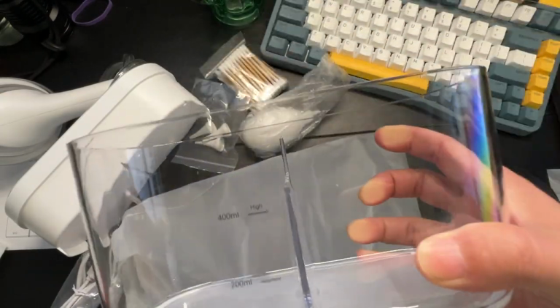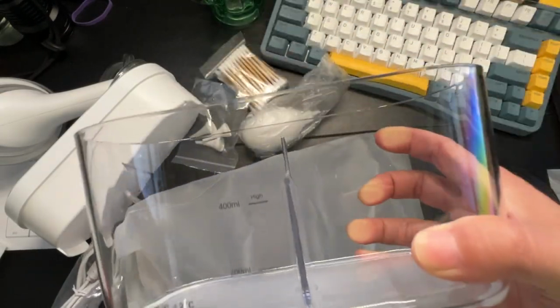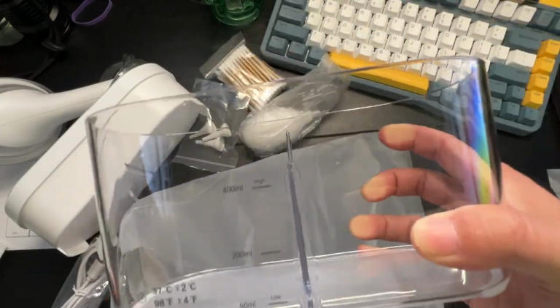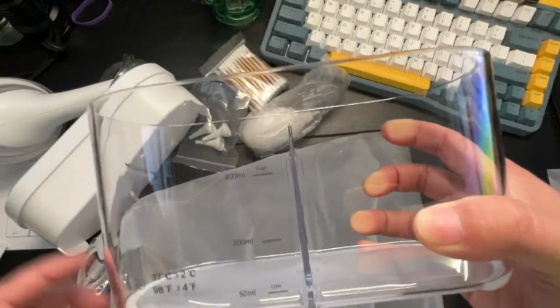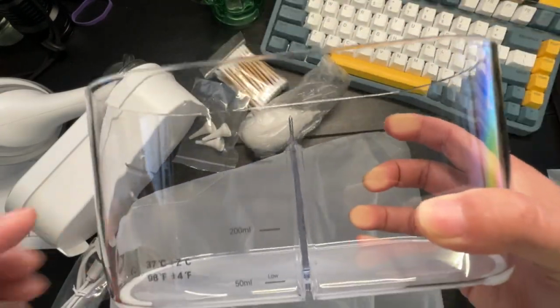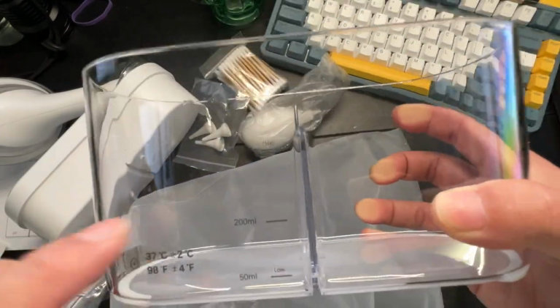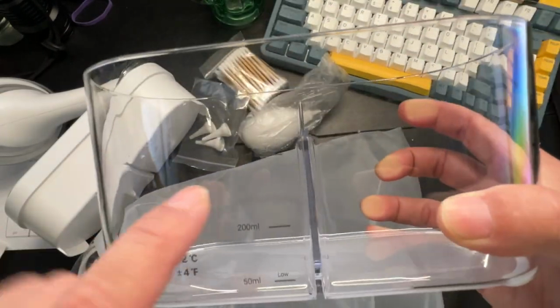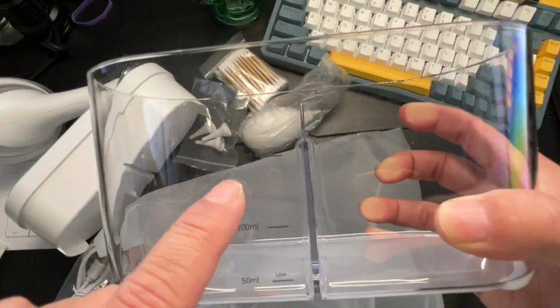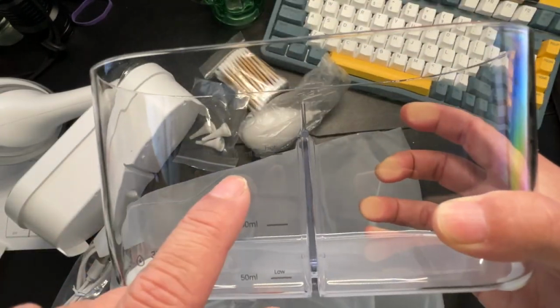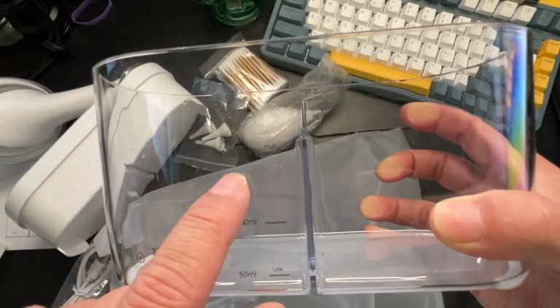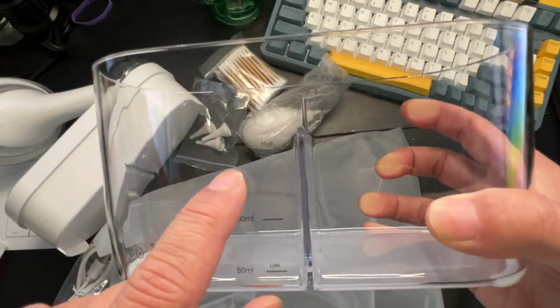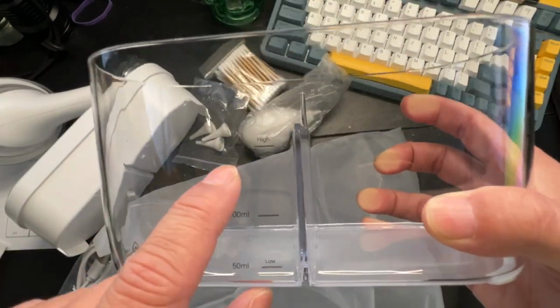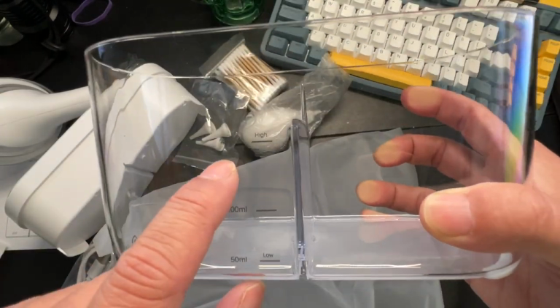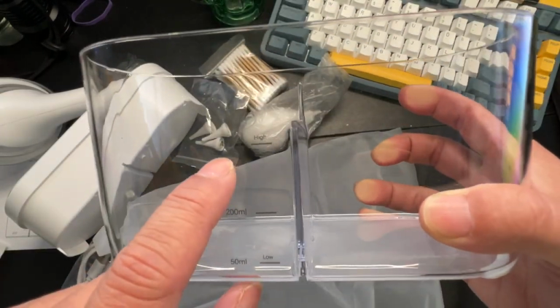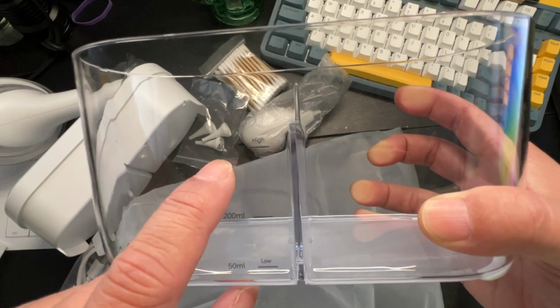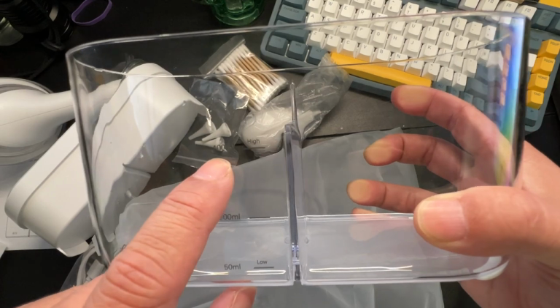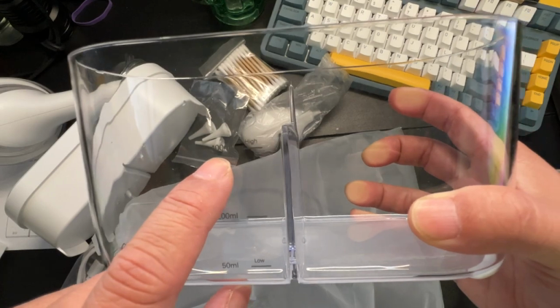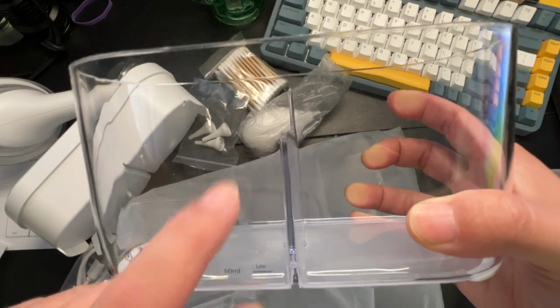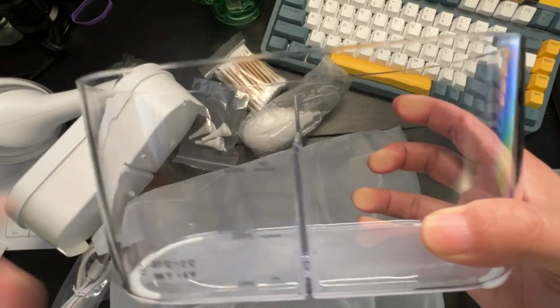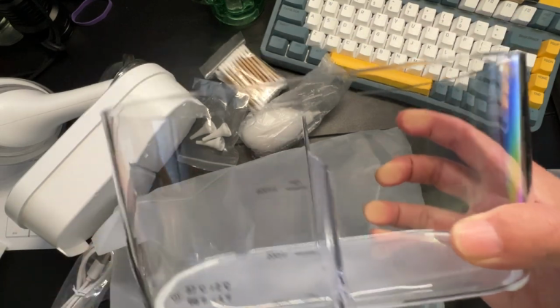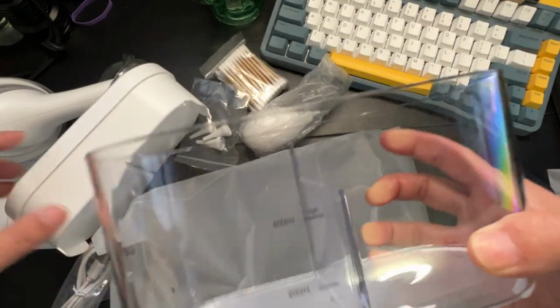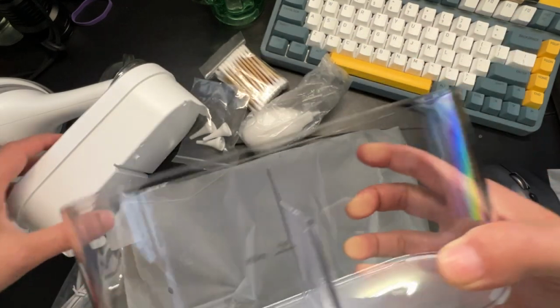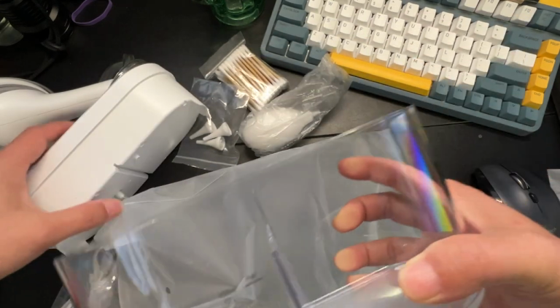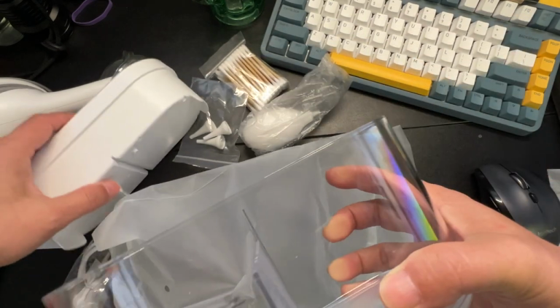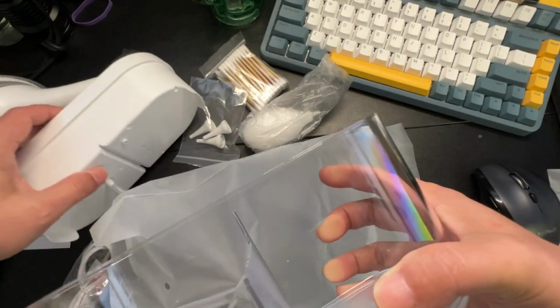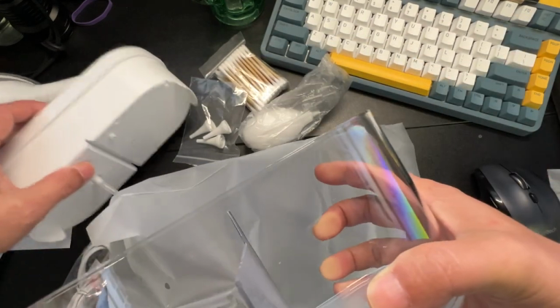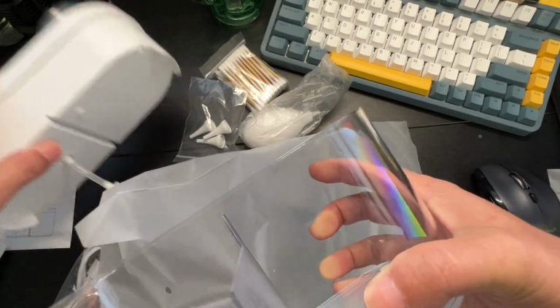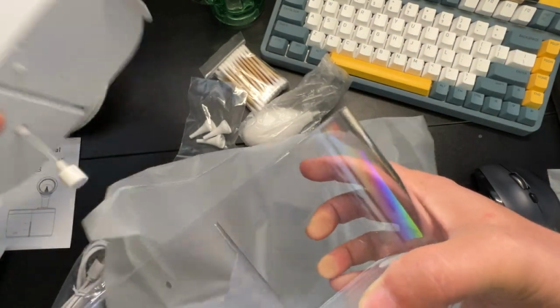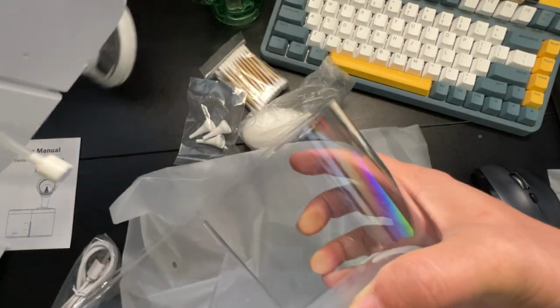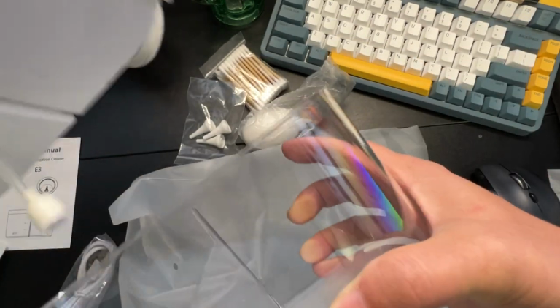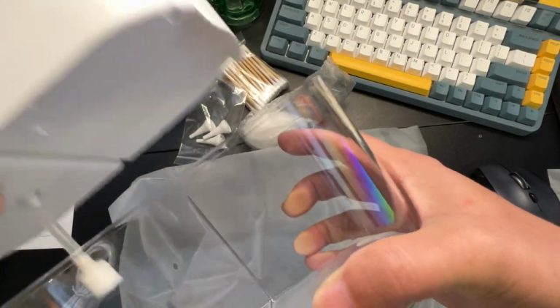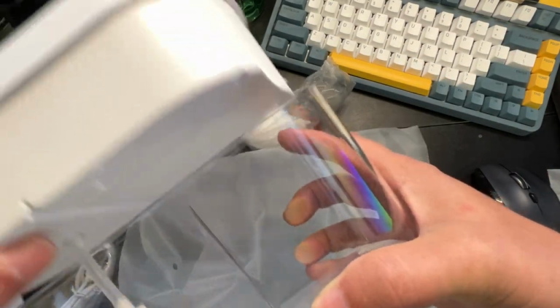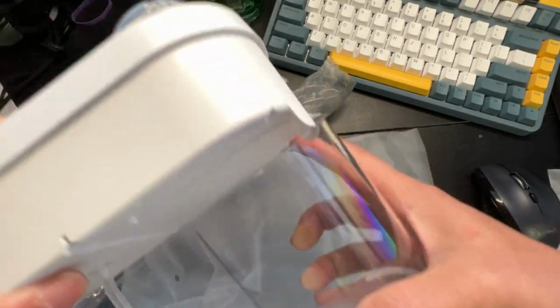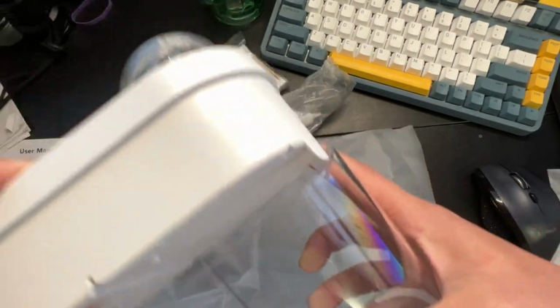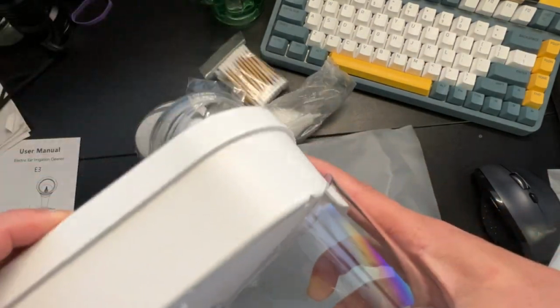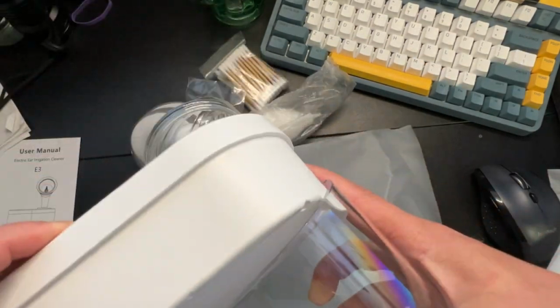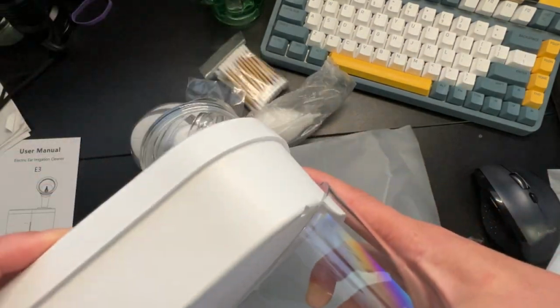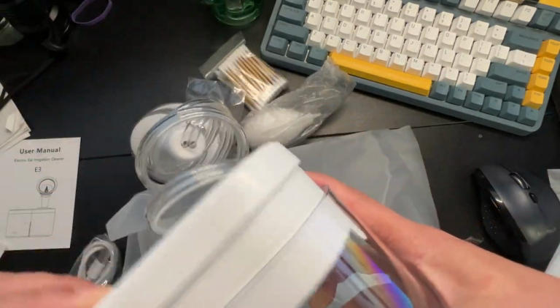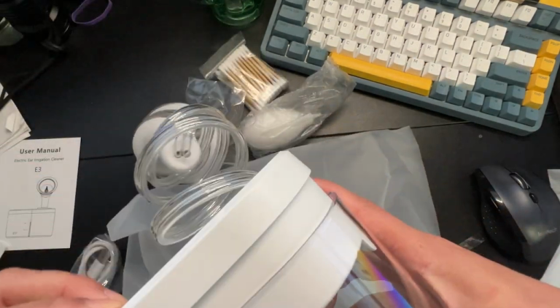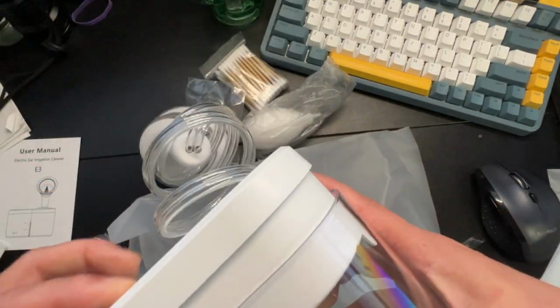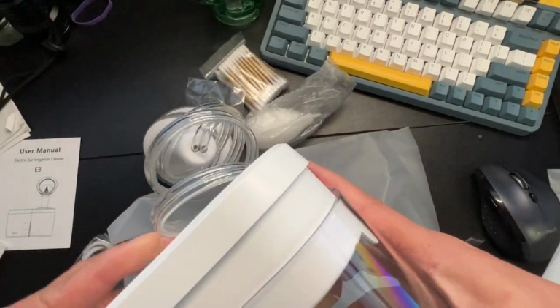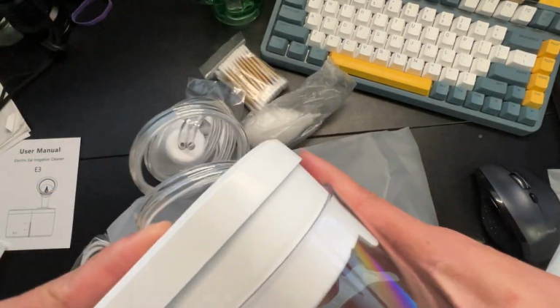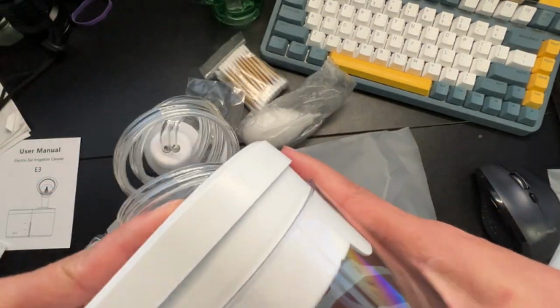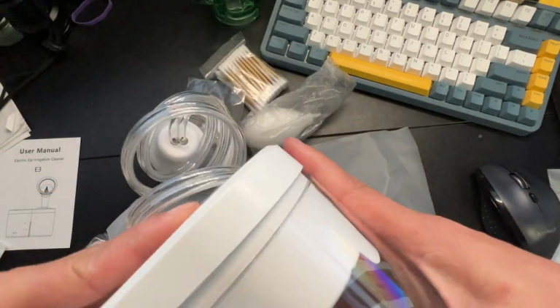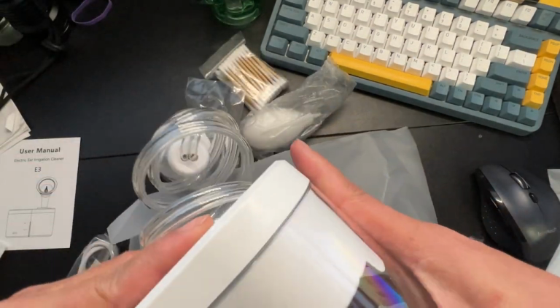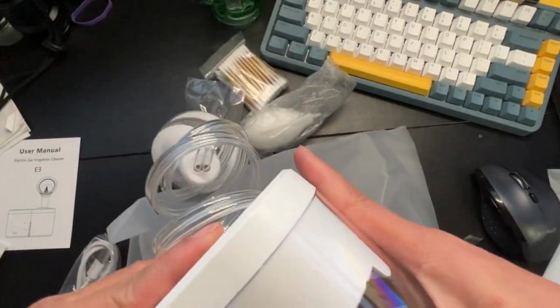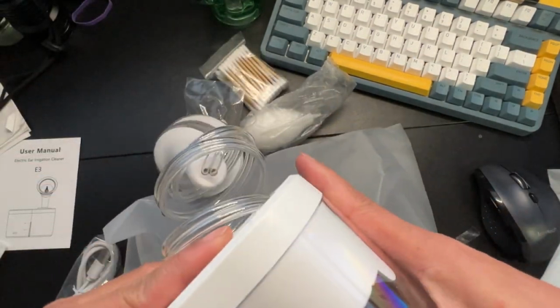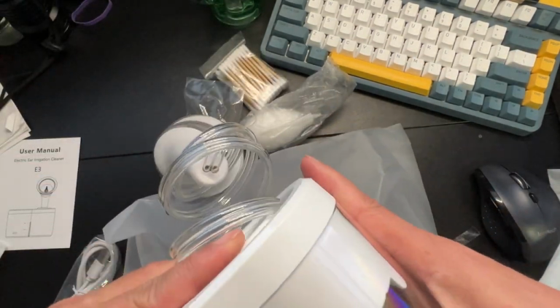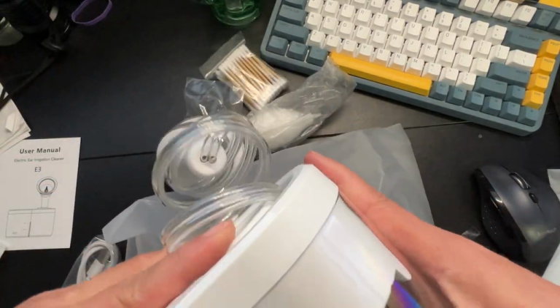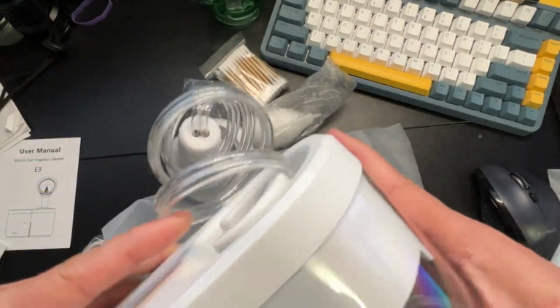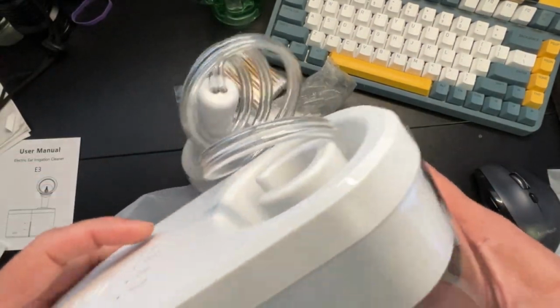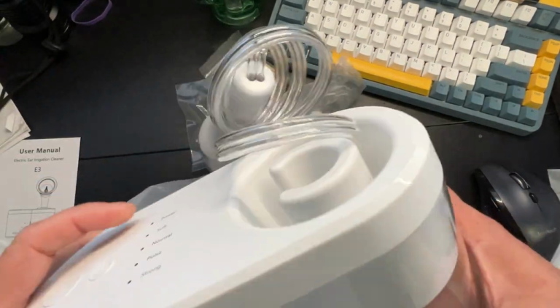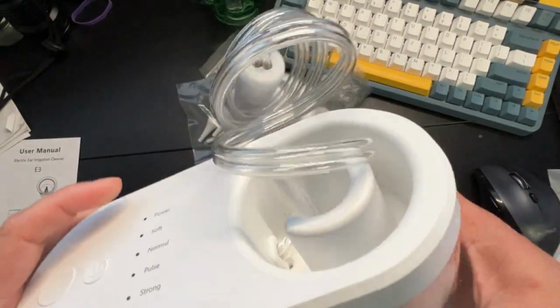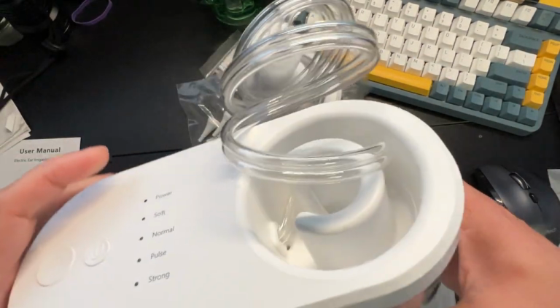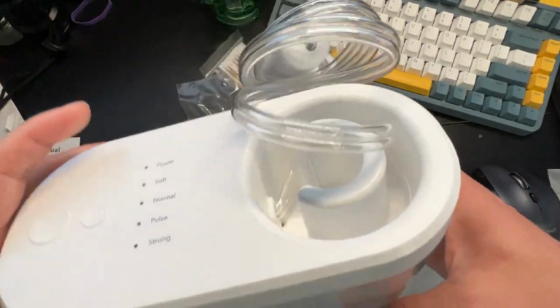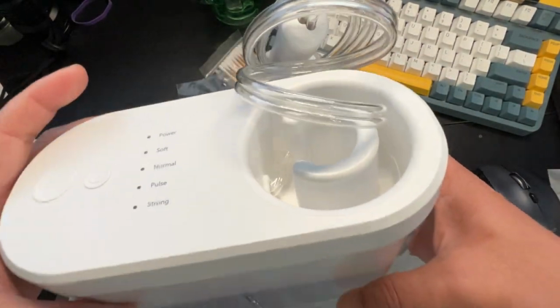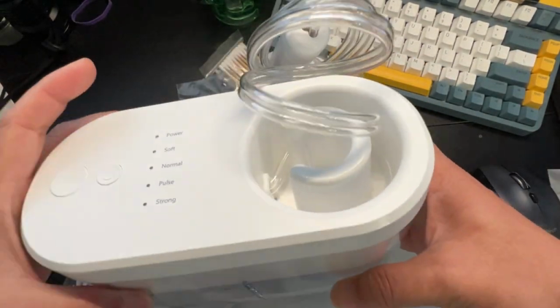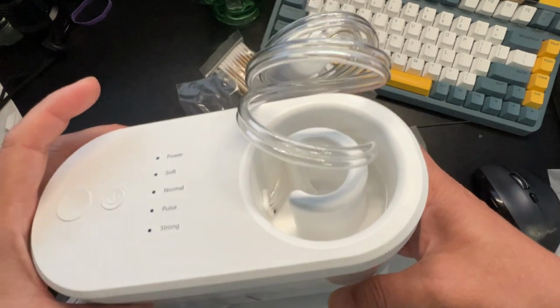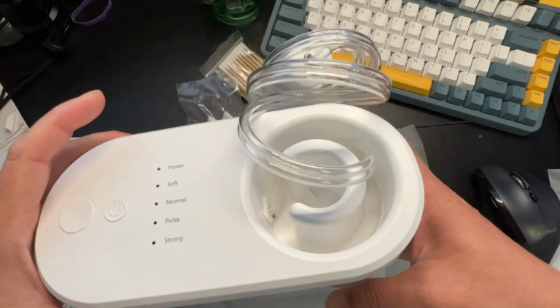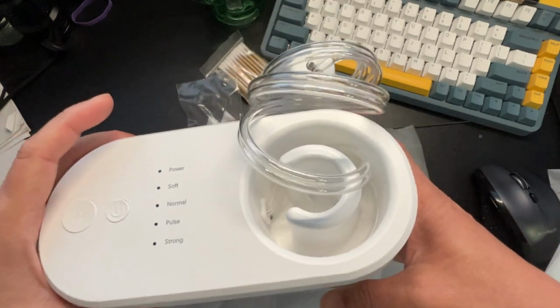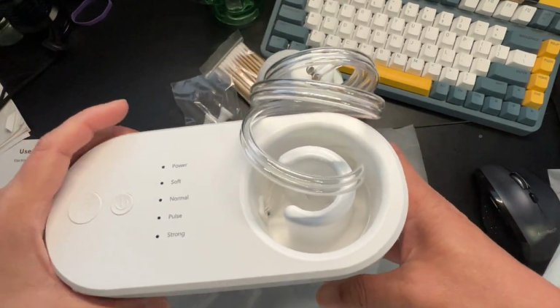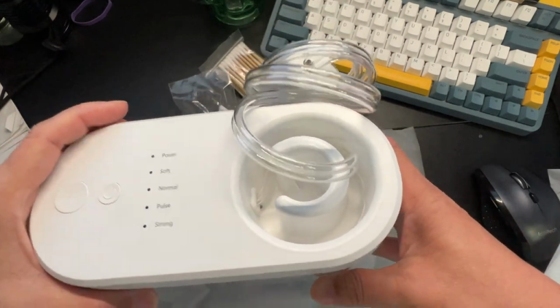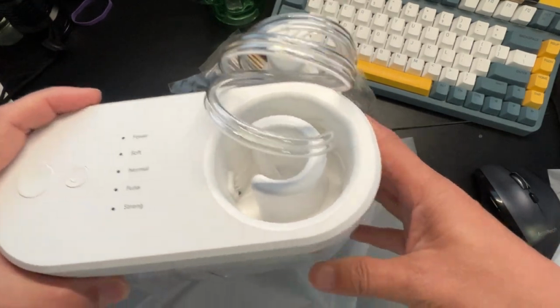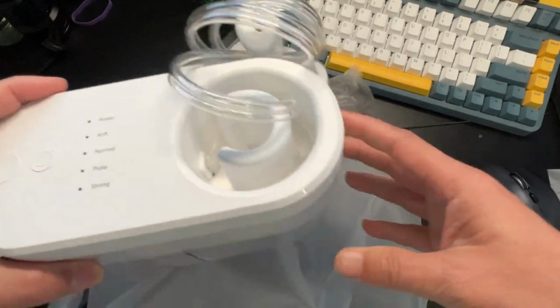As you can see, it fills up with water and you let the thing do its work.